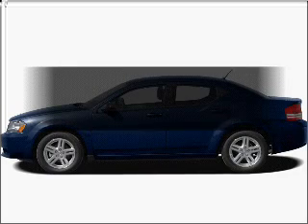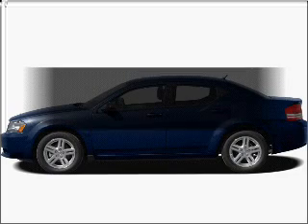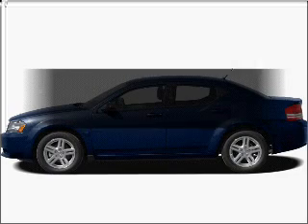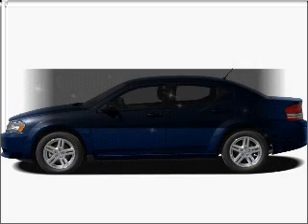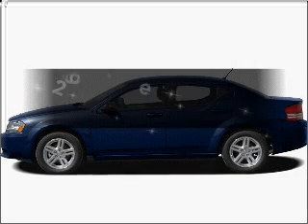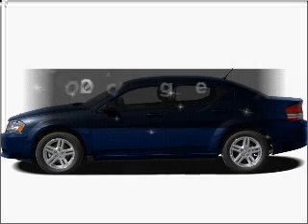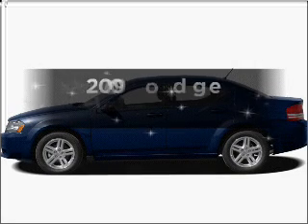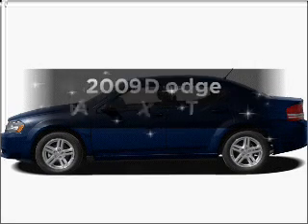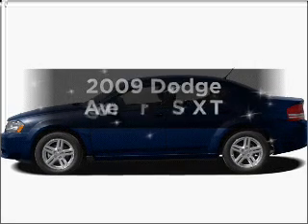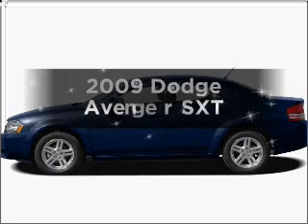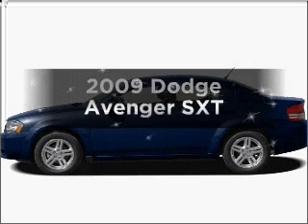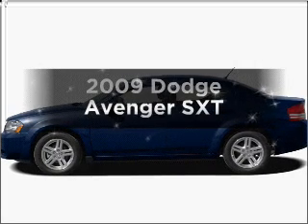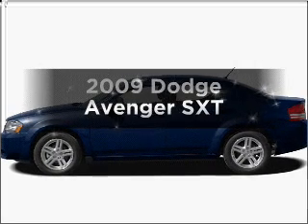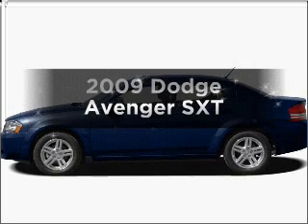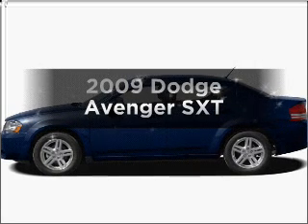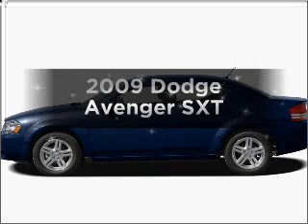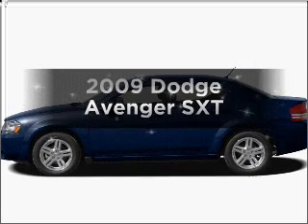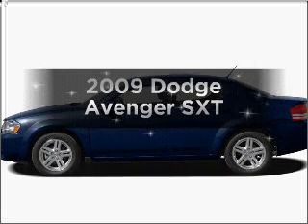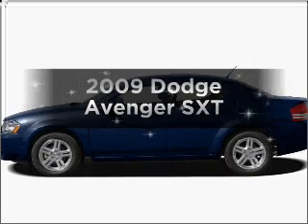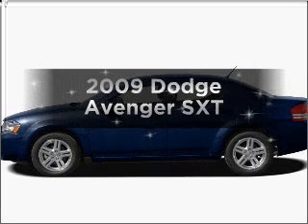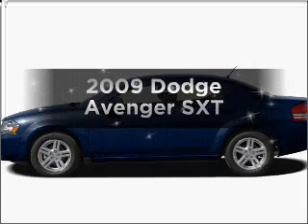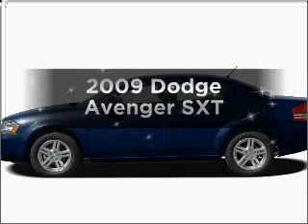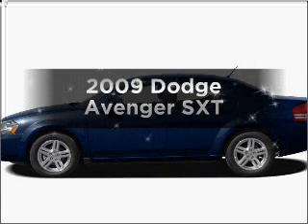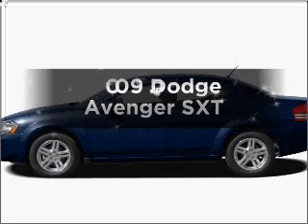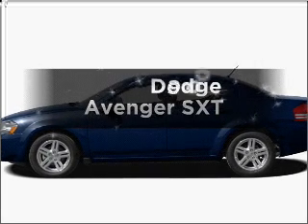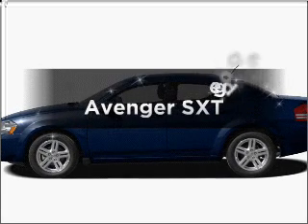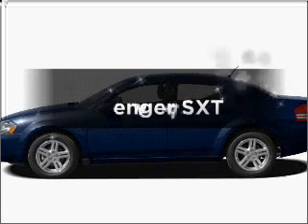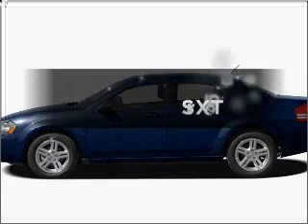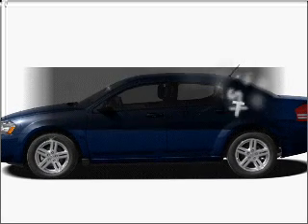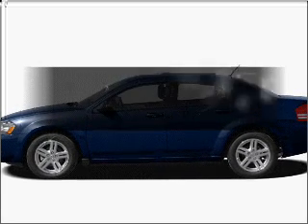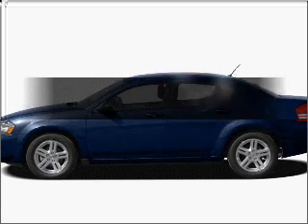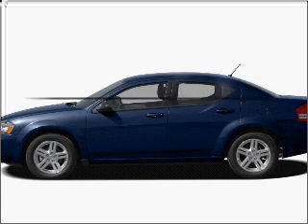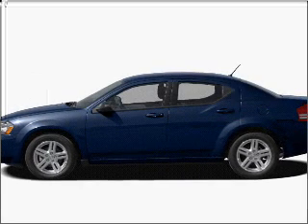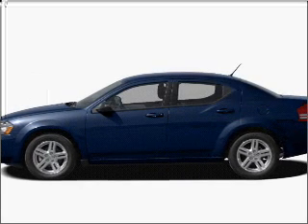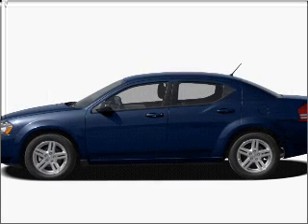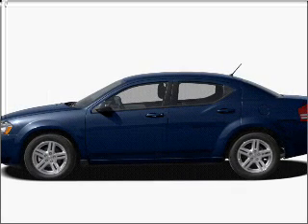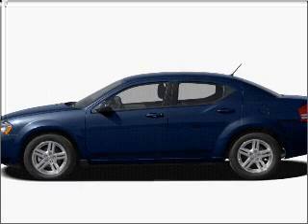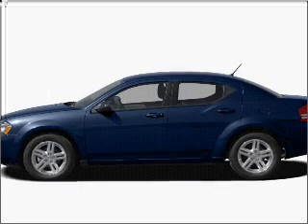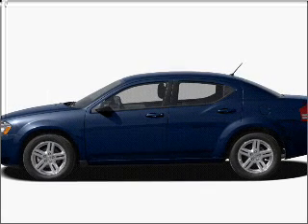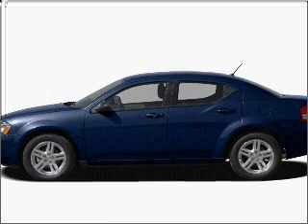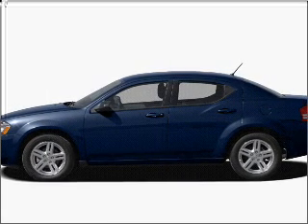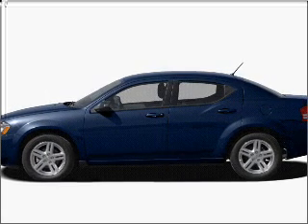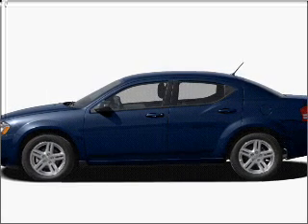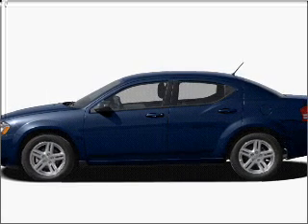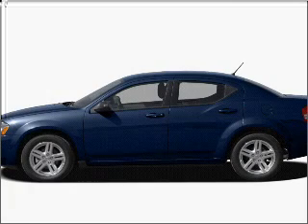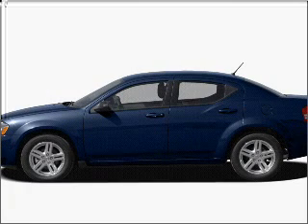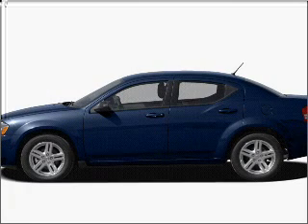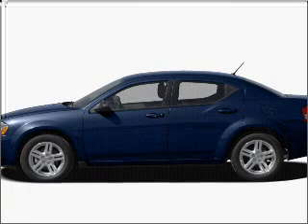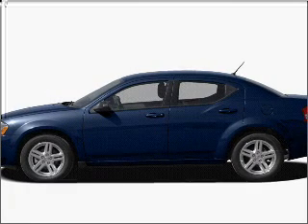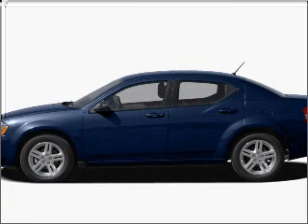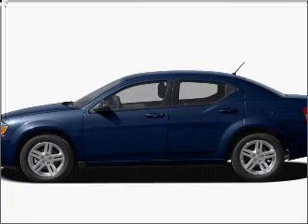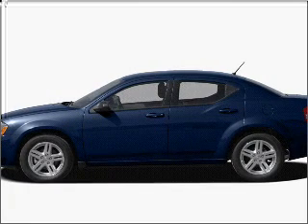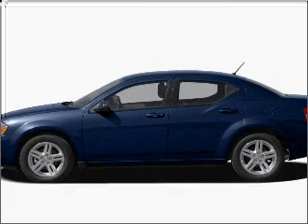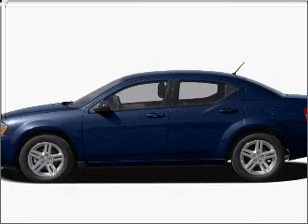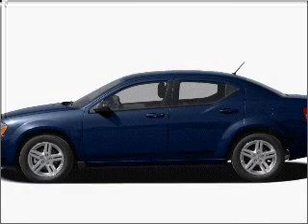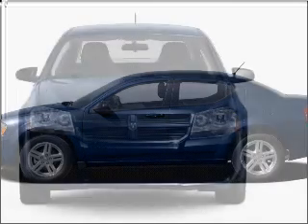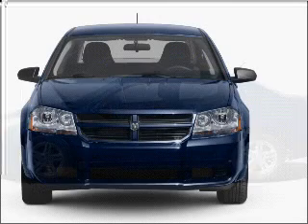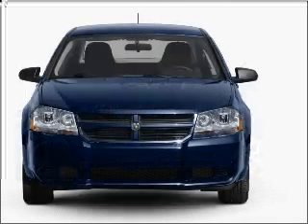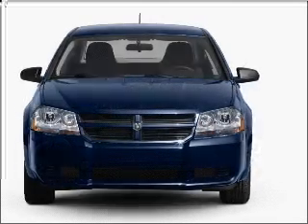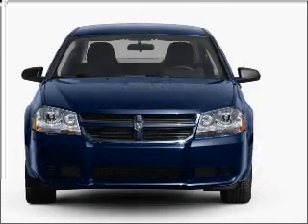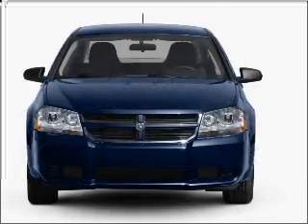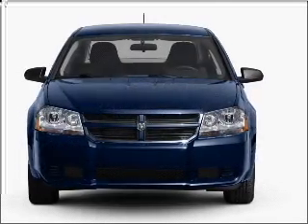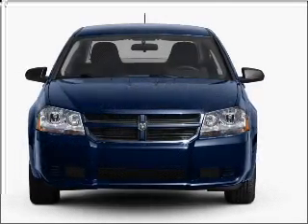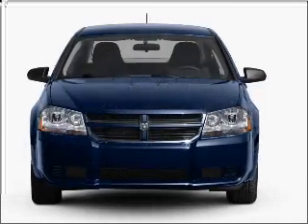Imagine yourself in this 2009 Dodge Avenger. Travel the roads in style and comfort in this great vehicle.